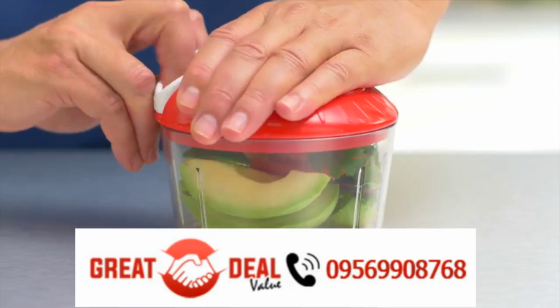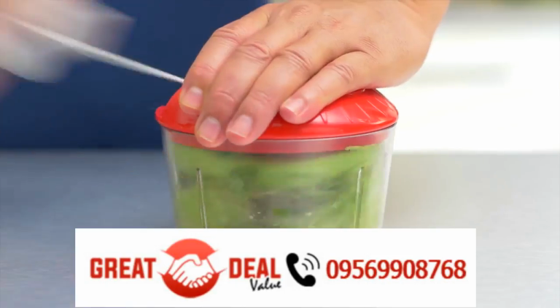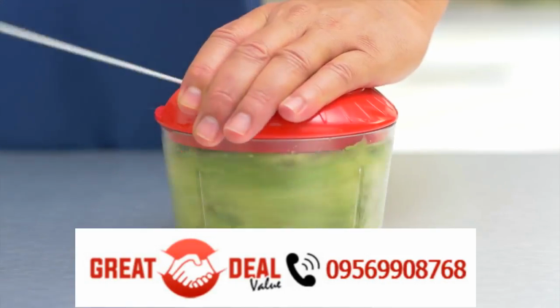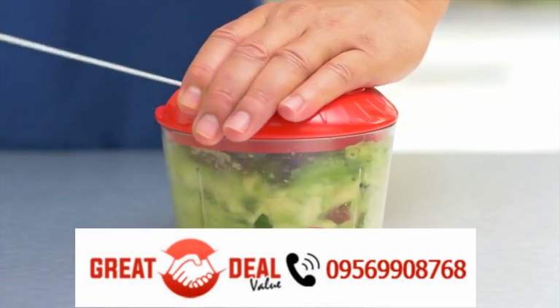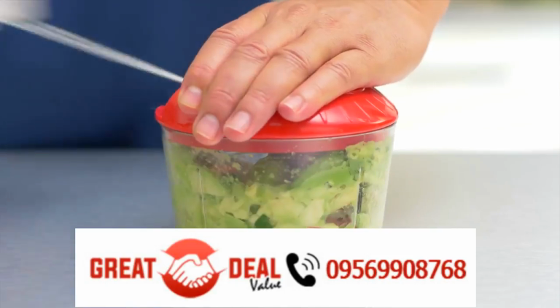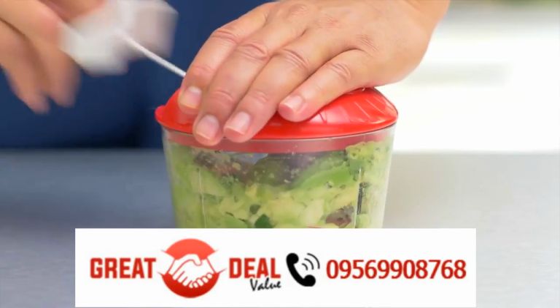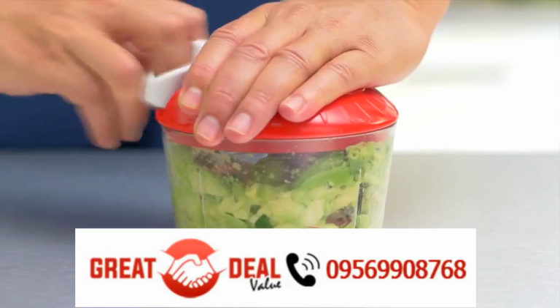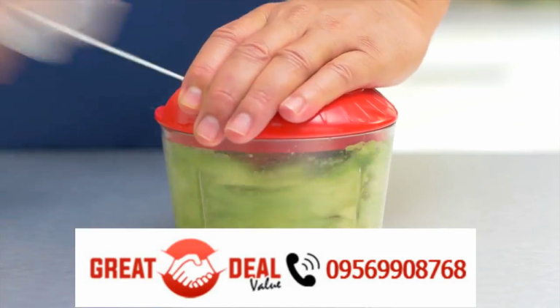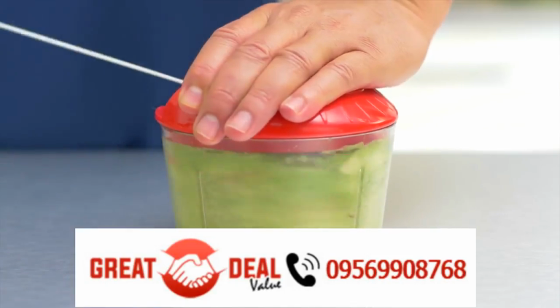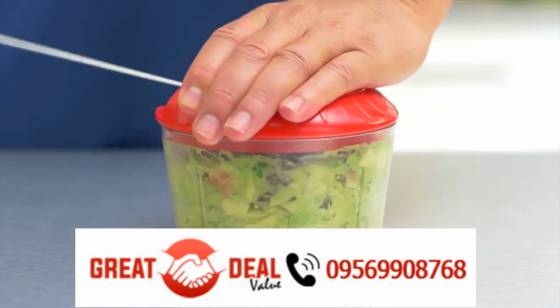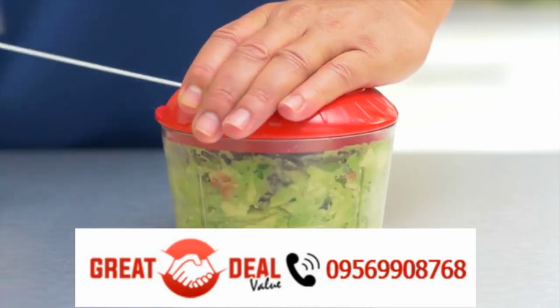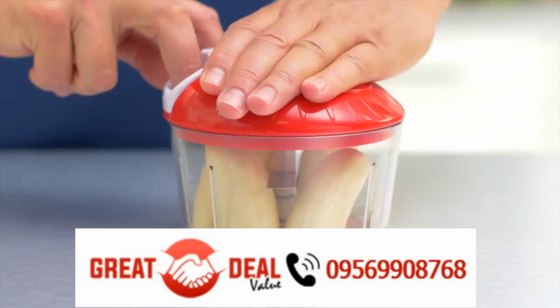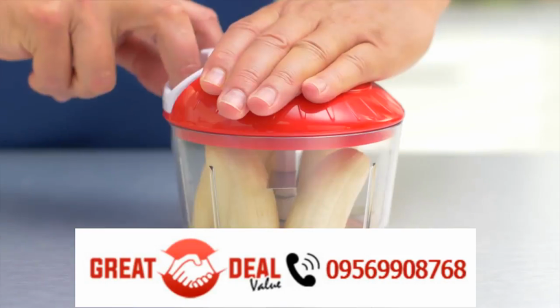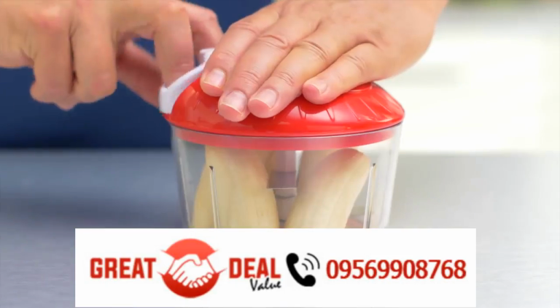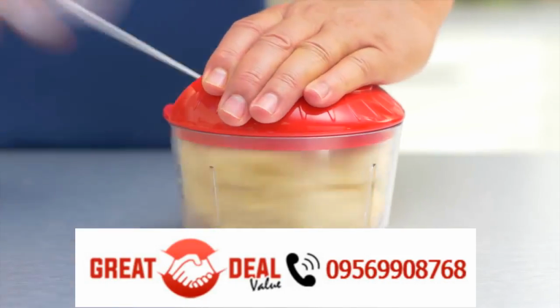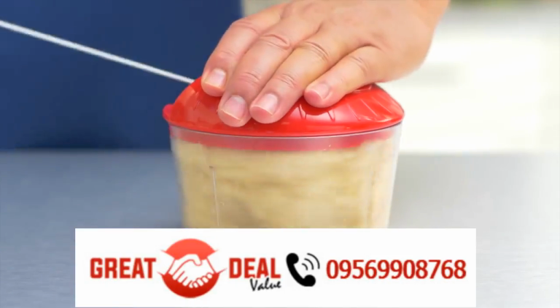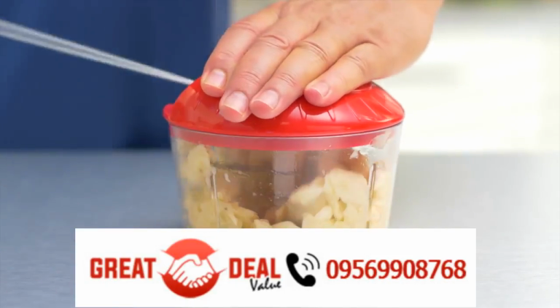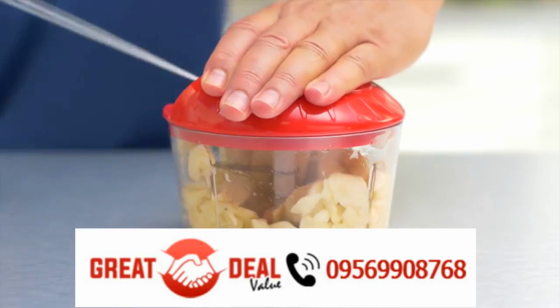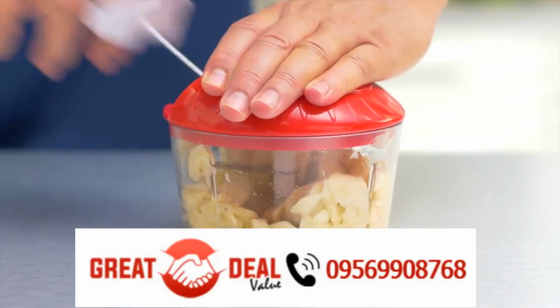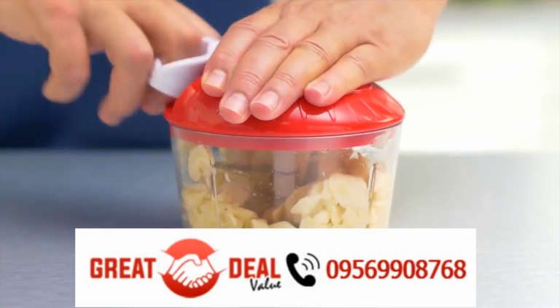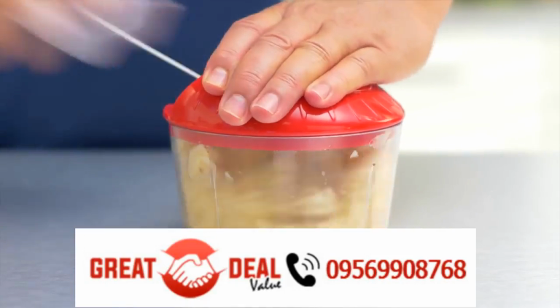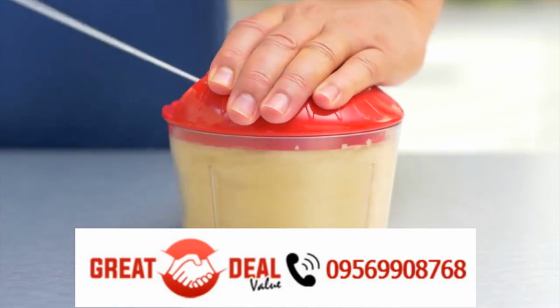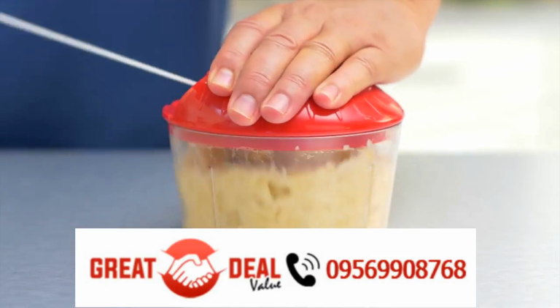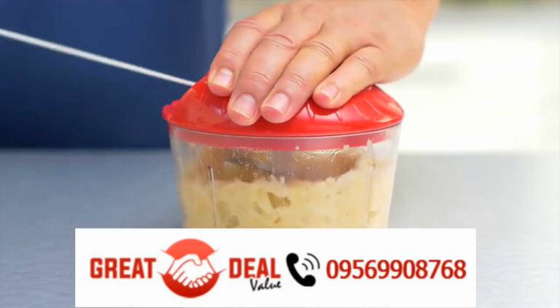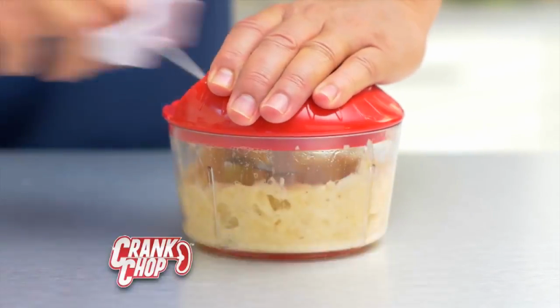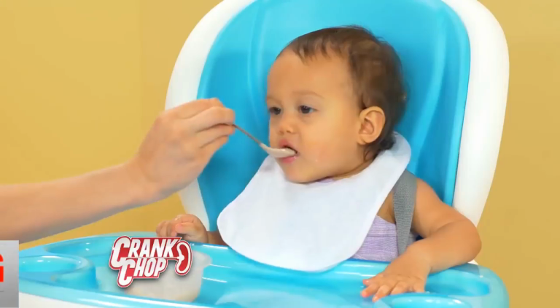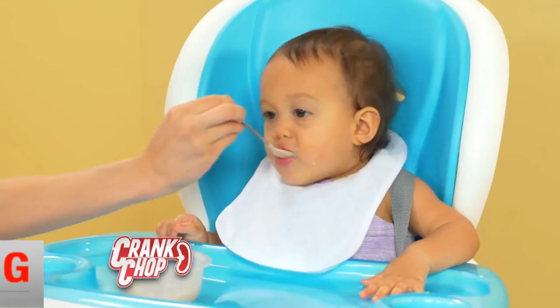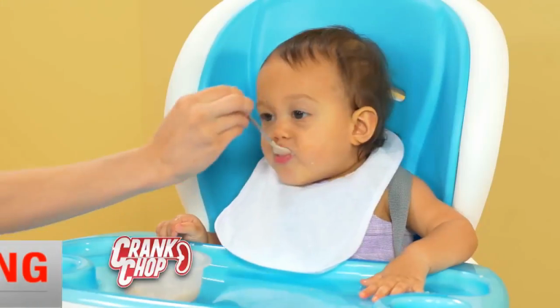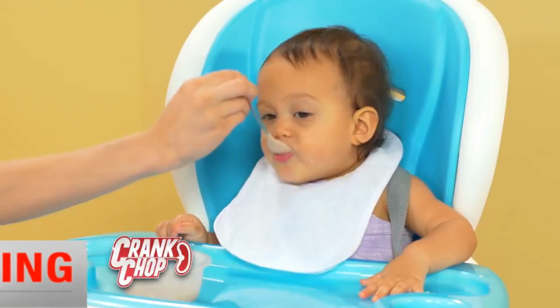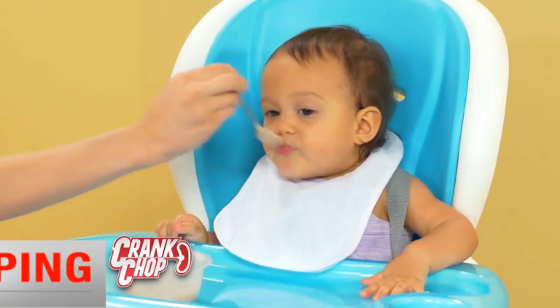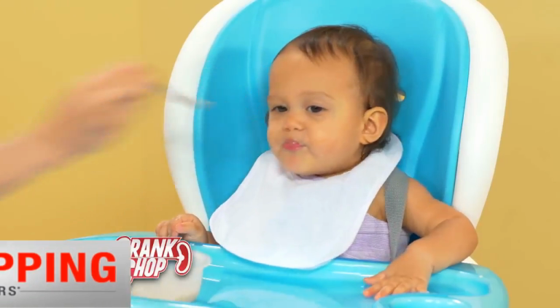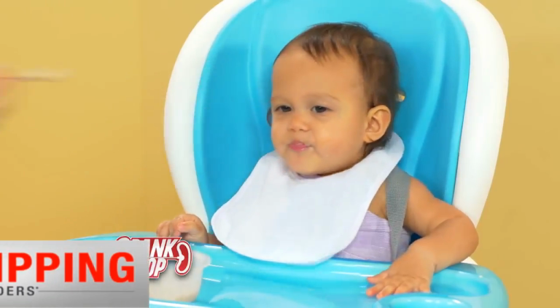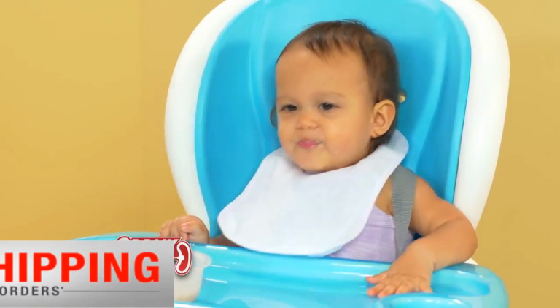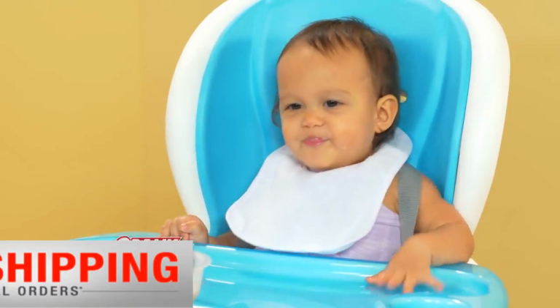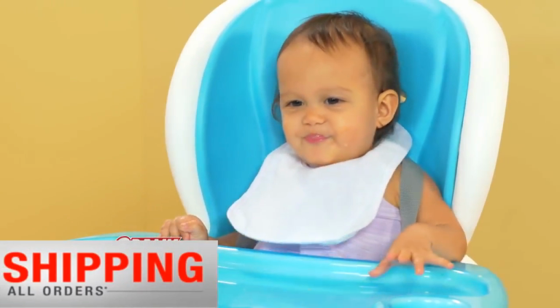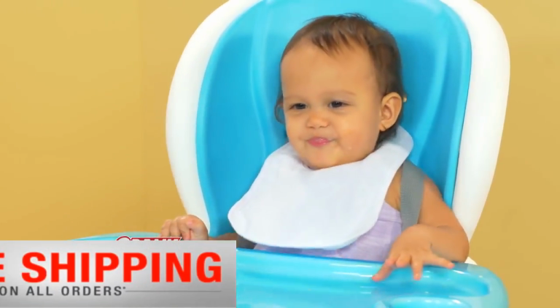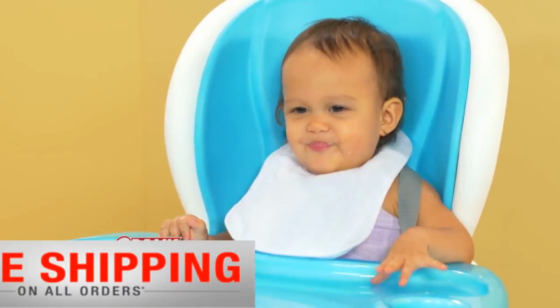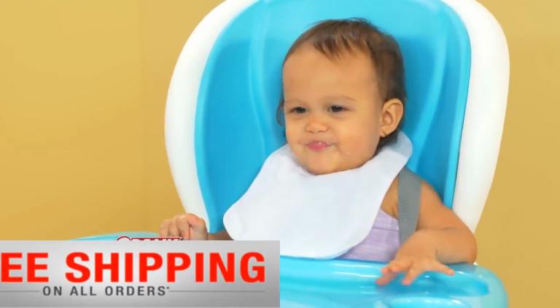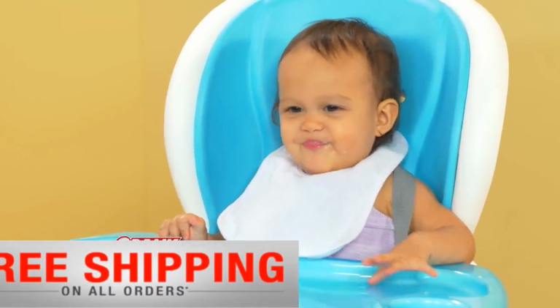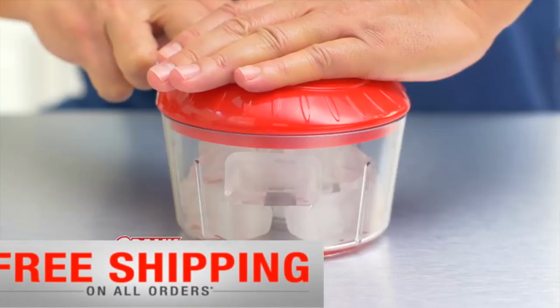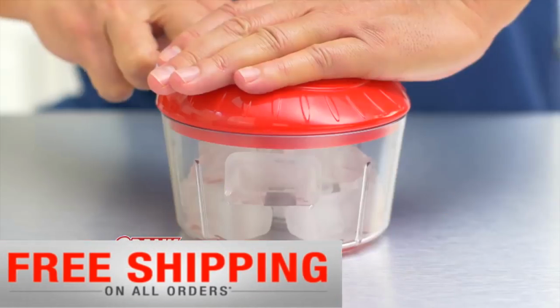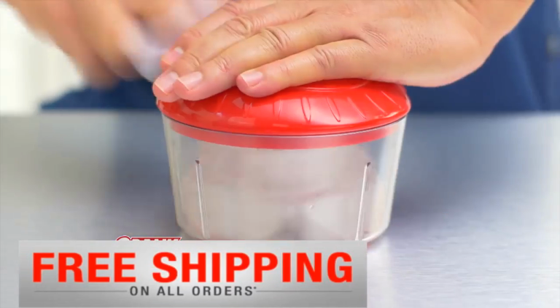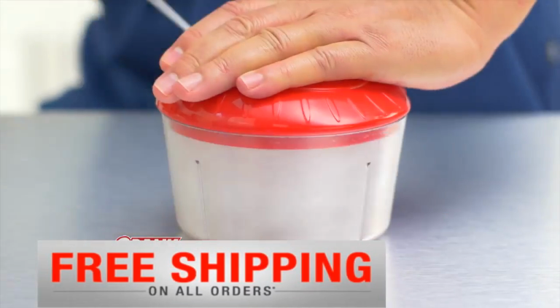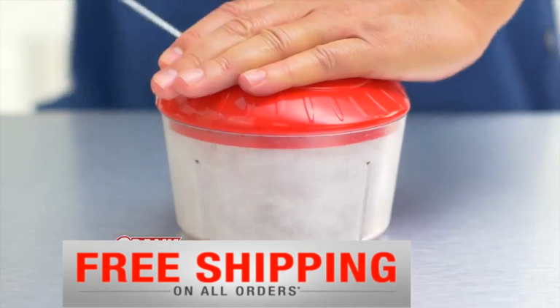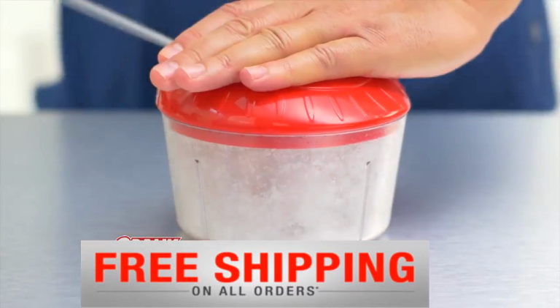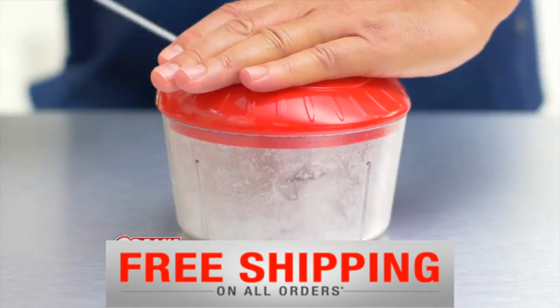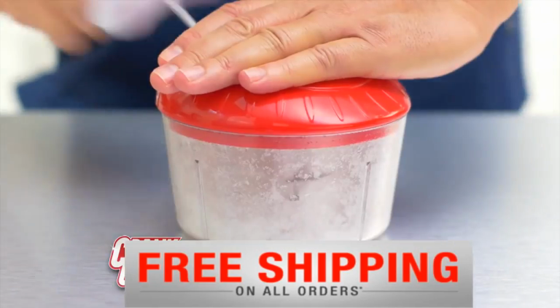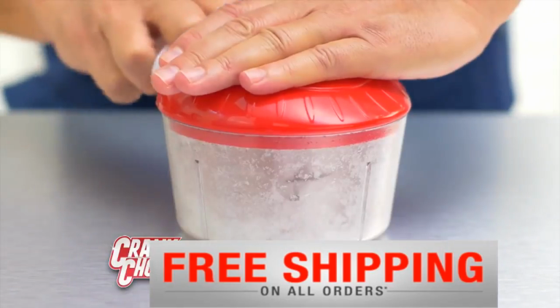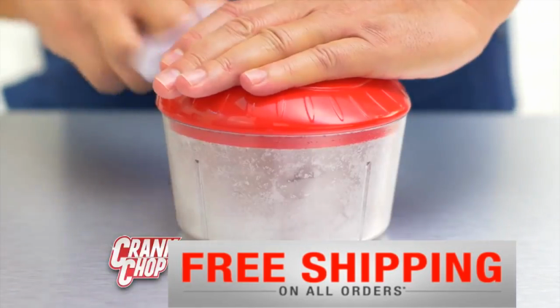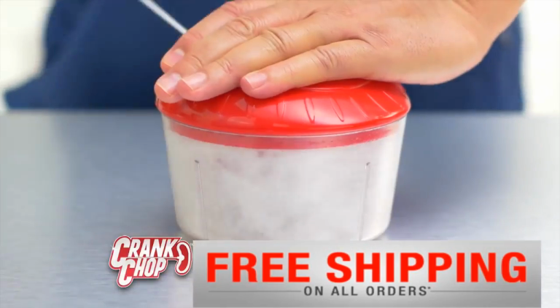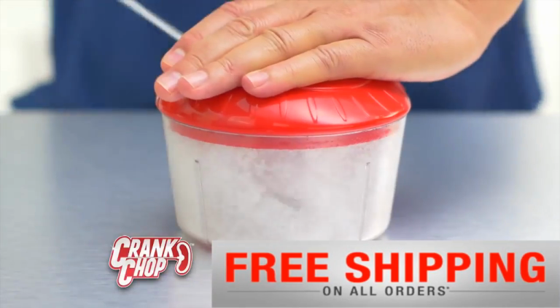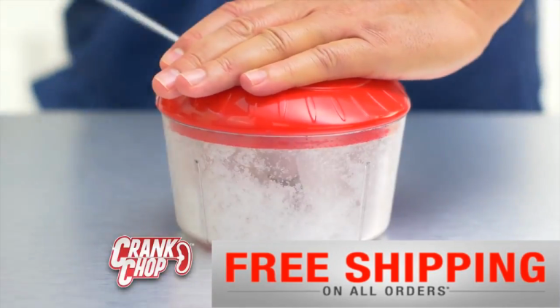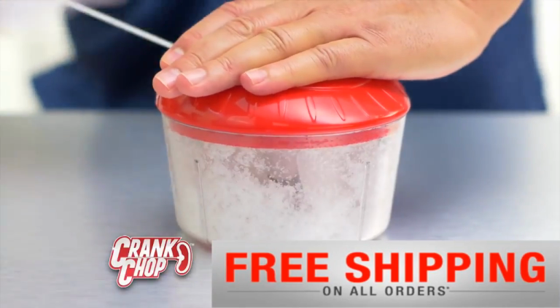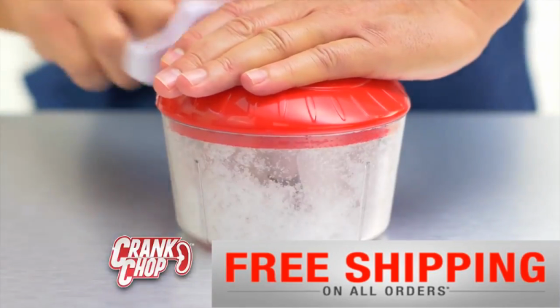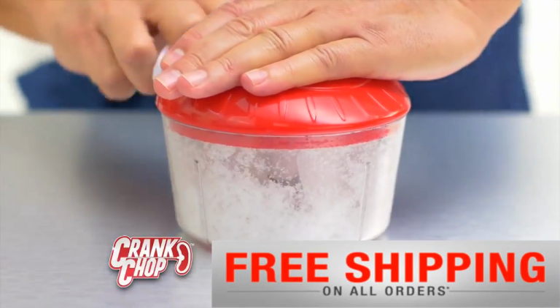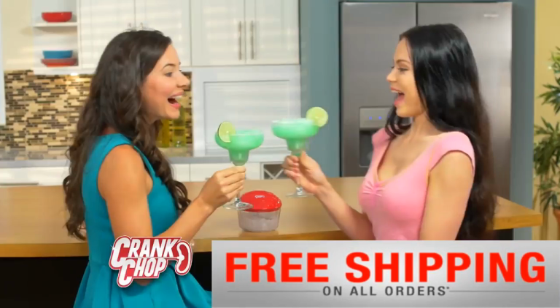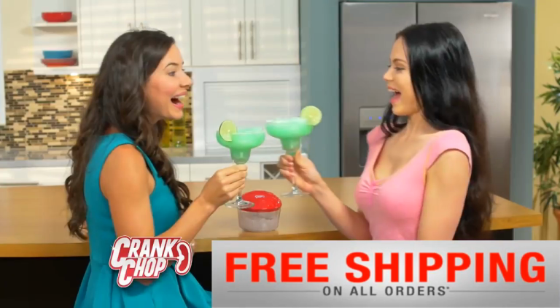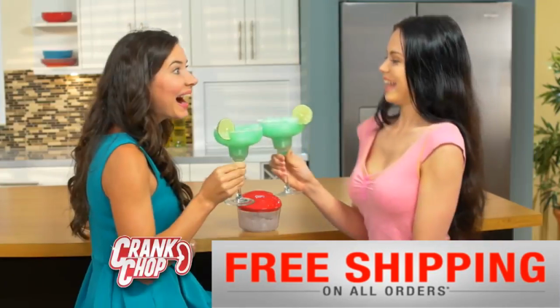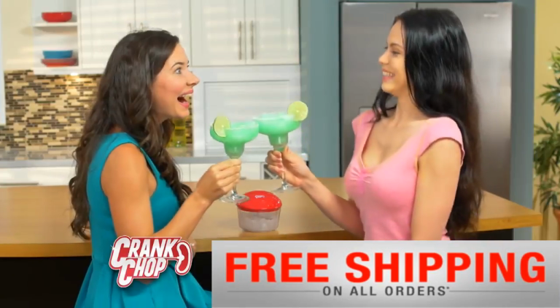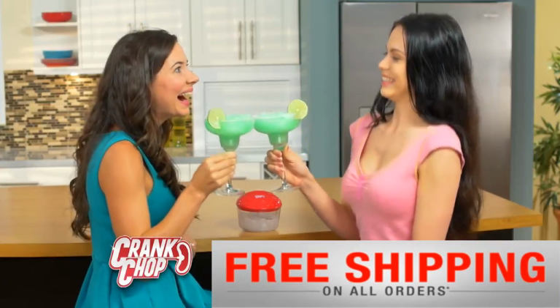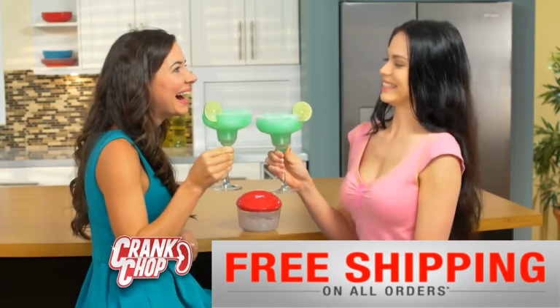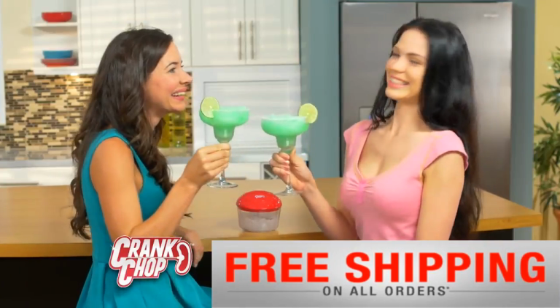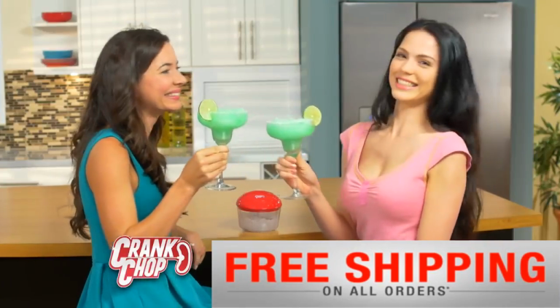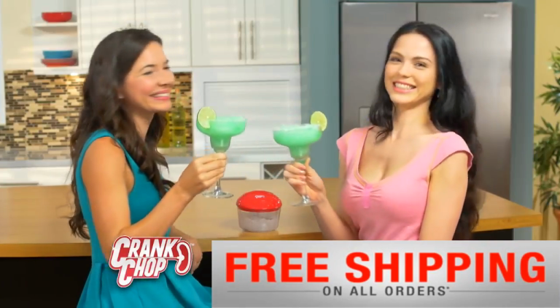Avocado for guacamole. Bananas for baby food — for a healthy, beautiful baby. Even ice, for great margaritas and the senoritas.